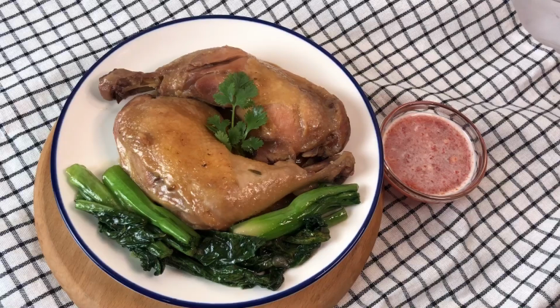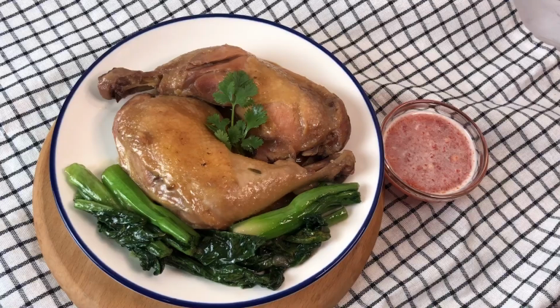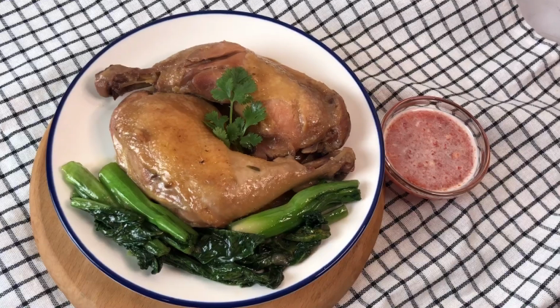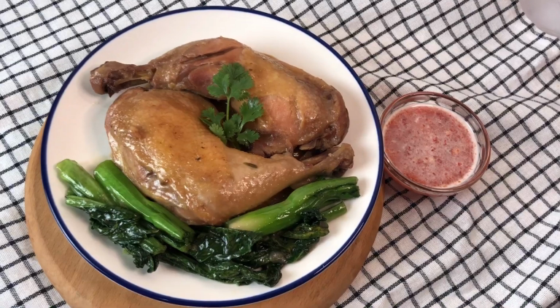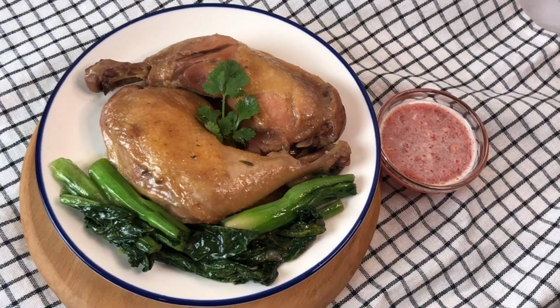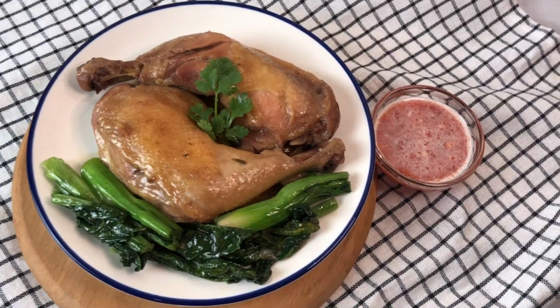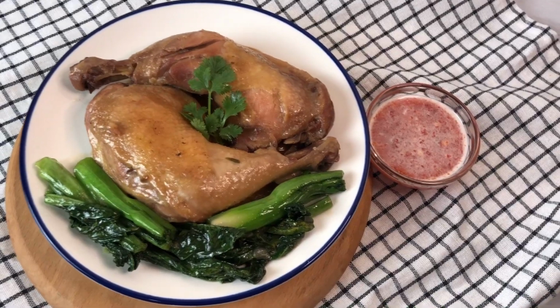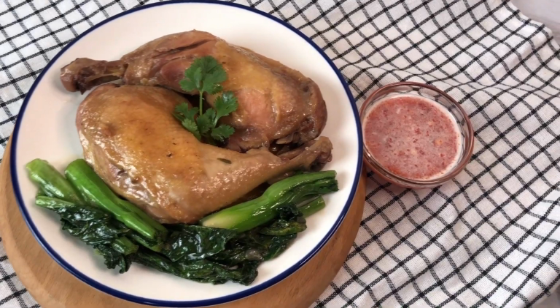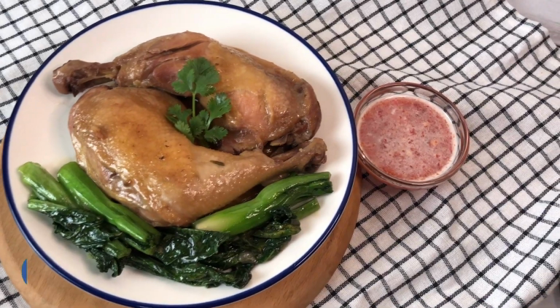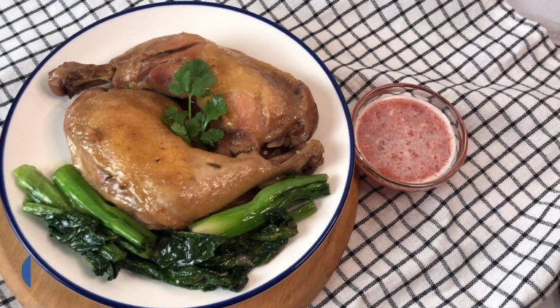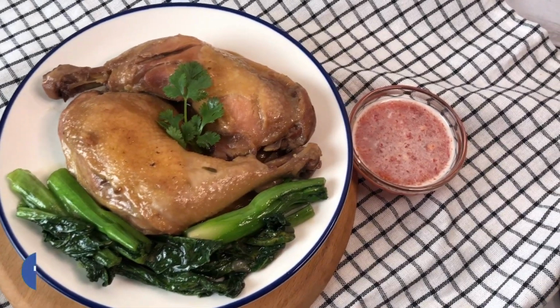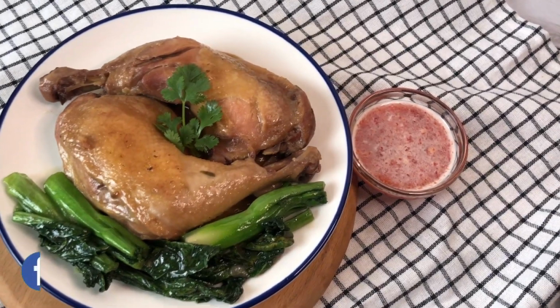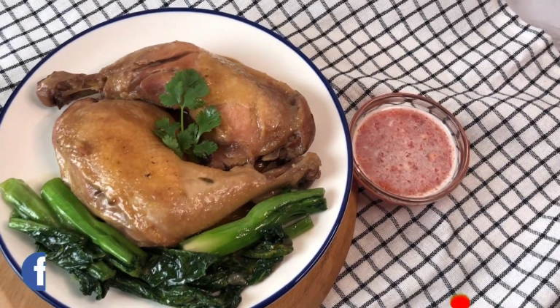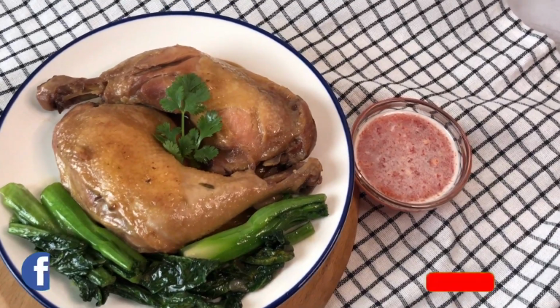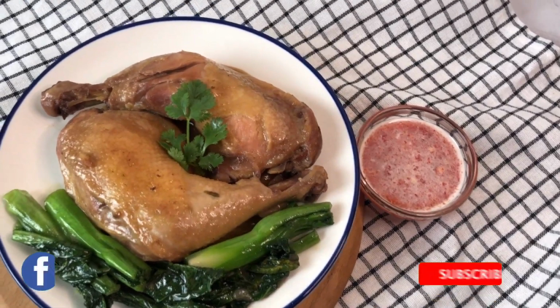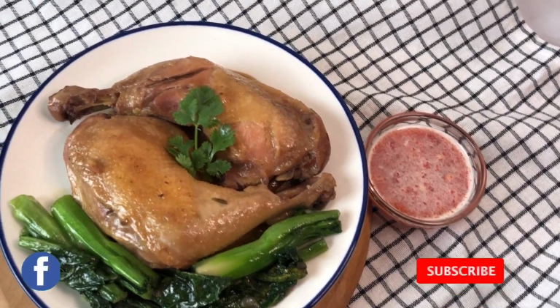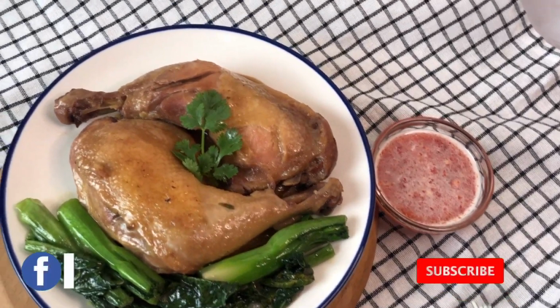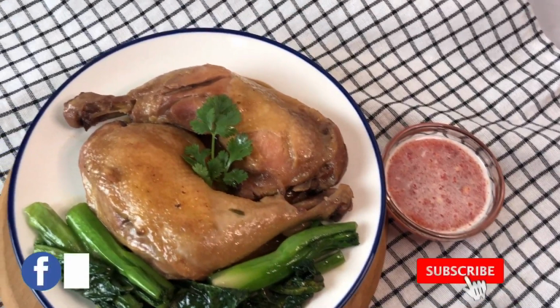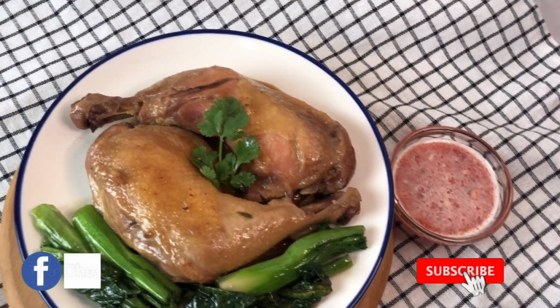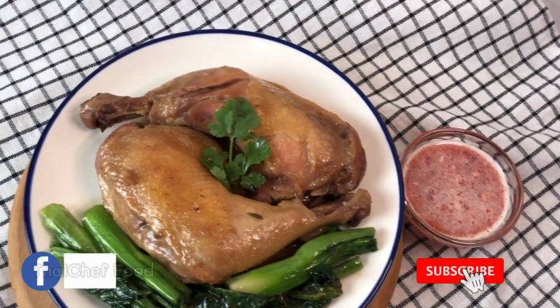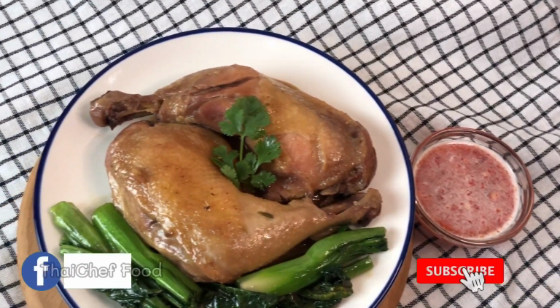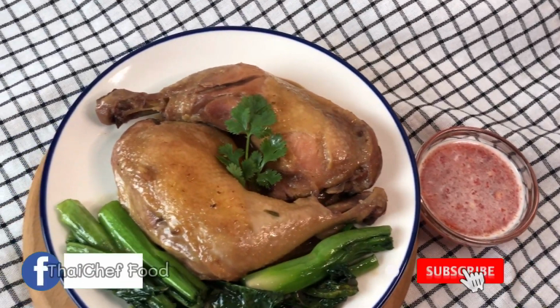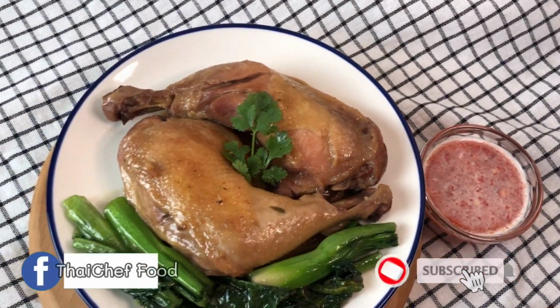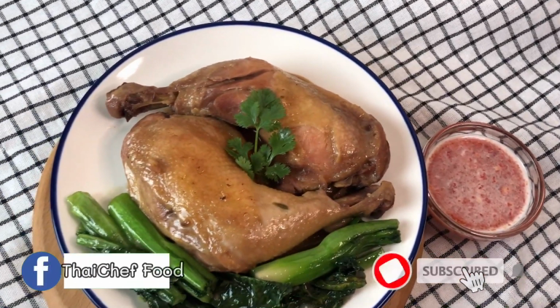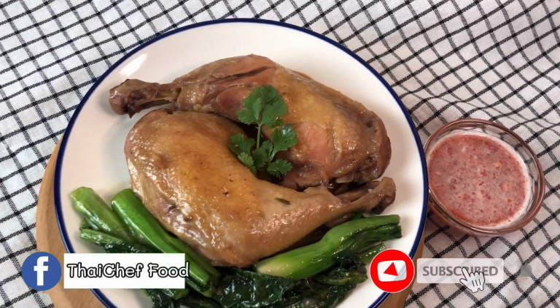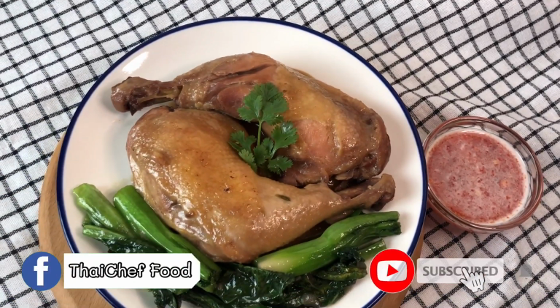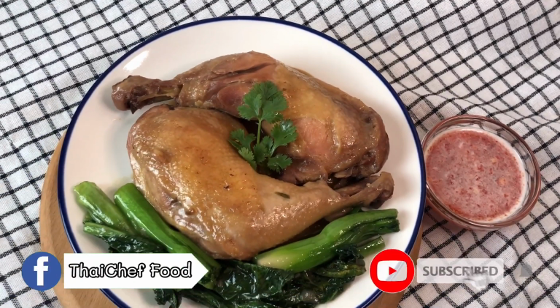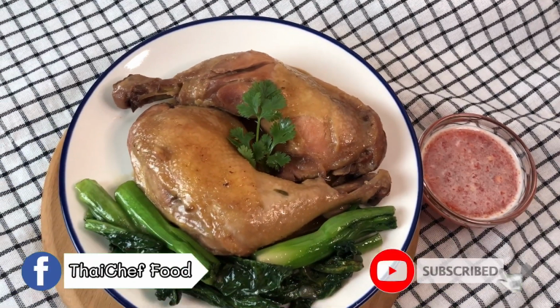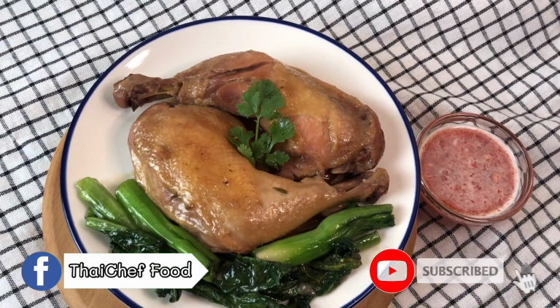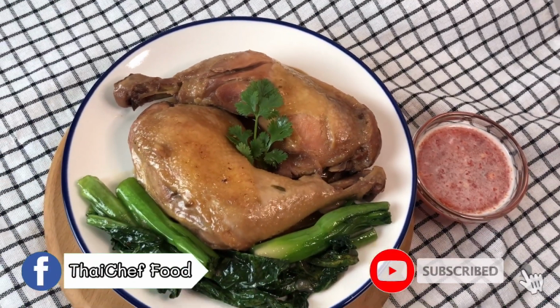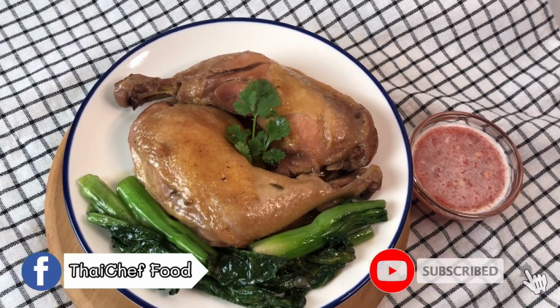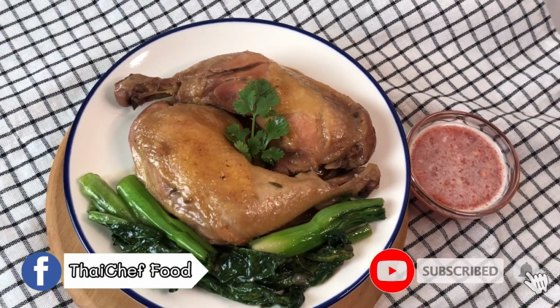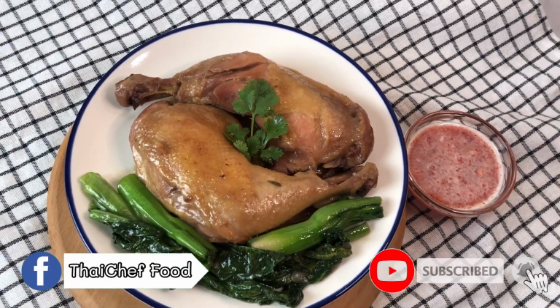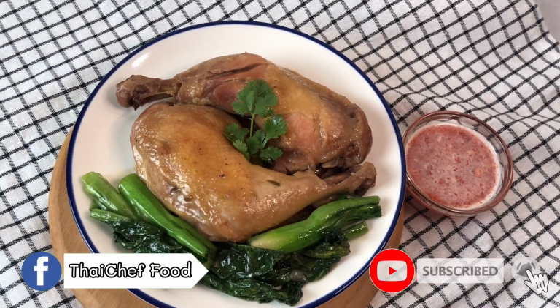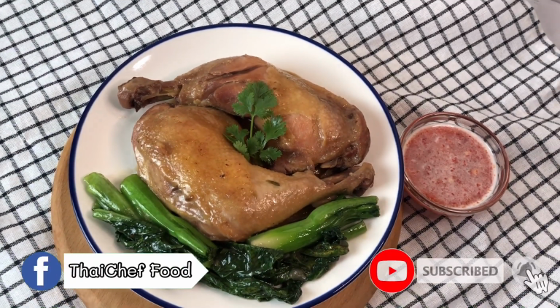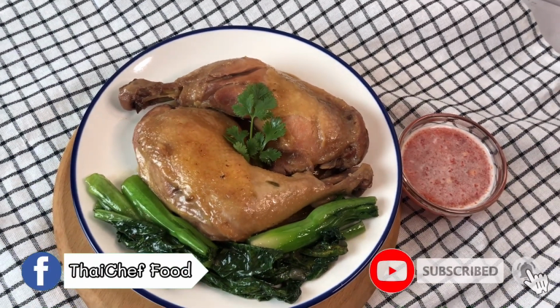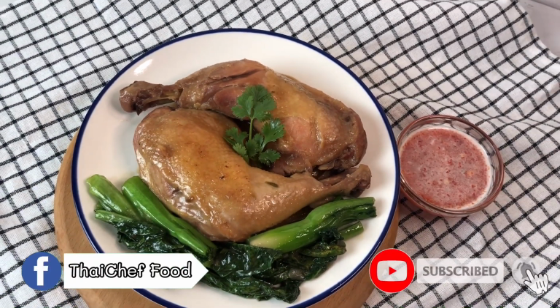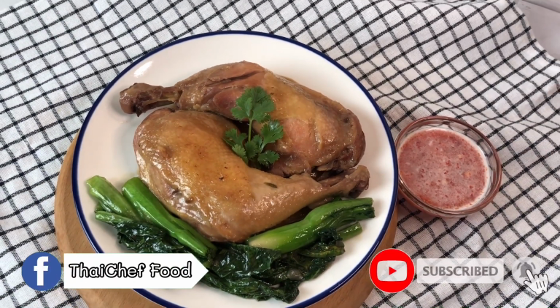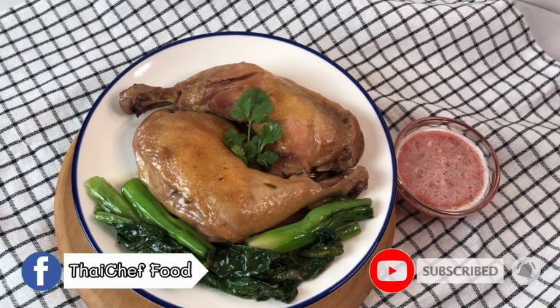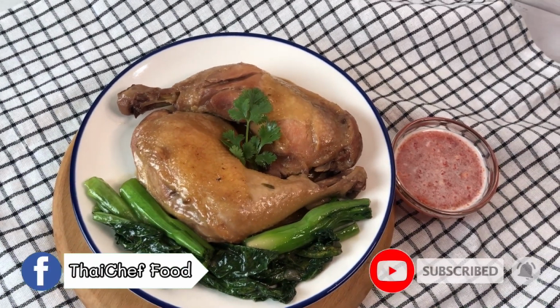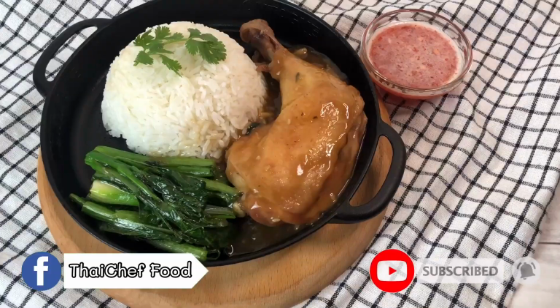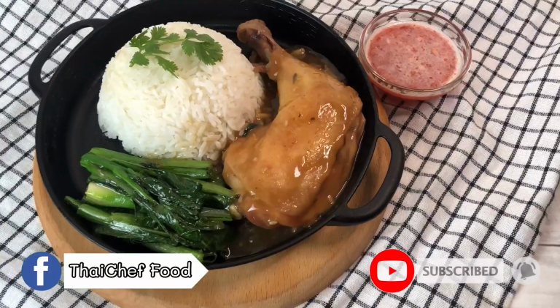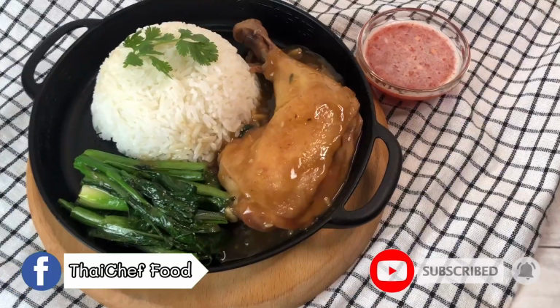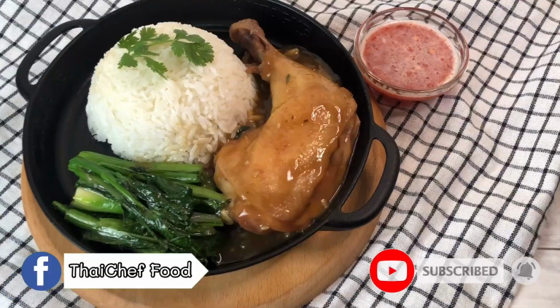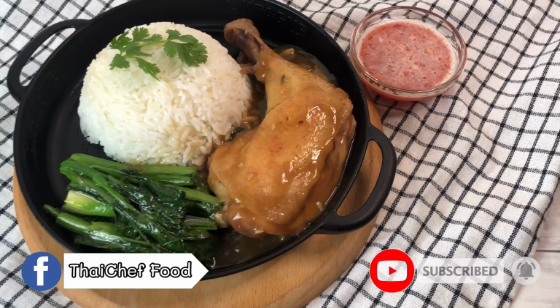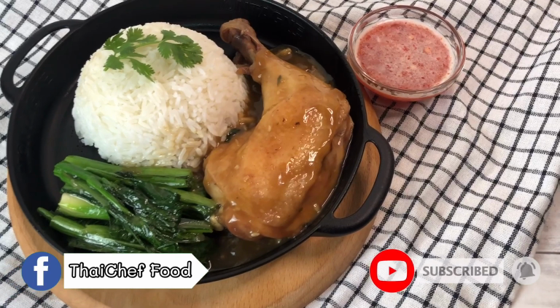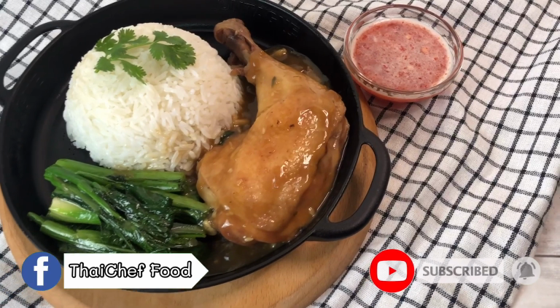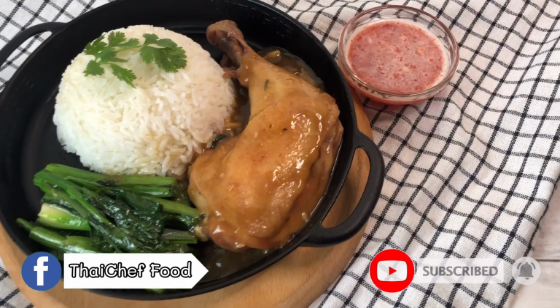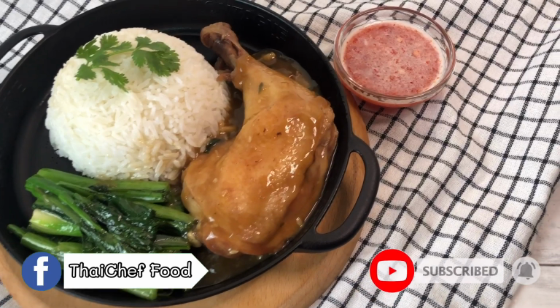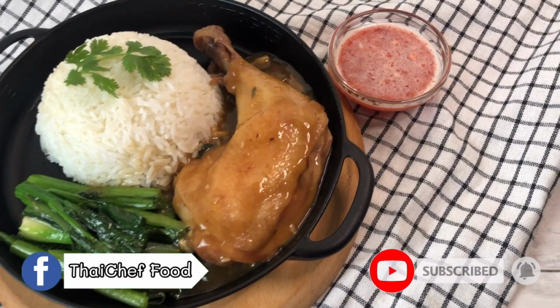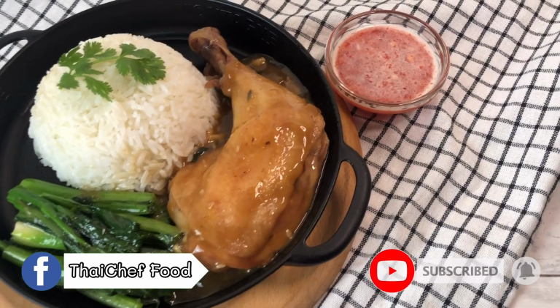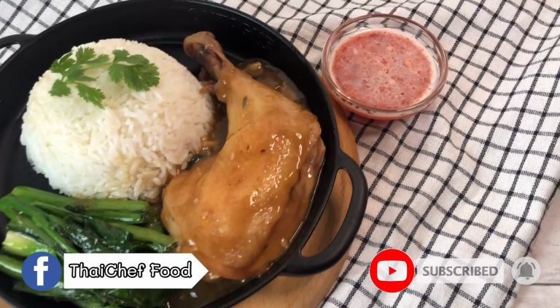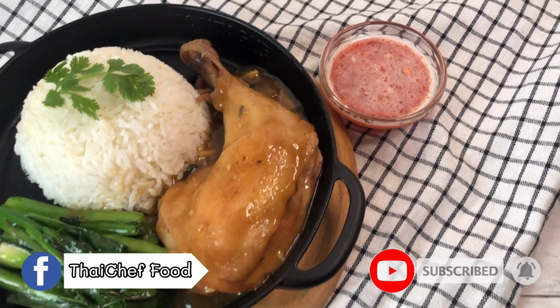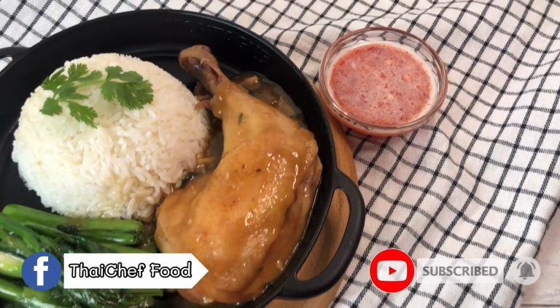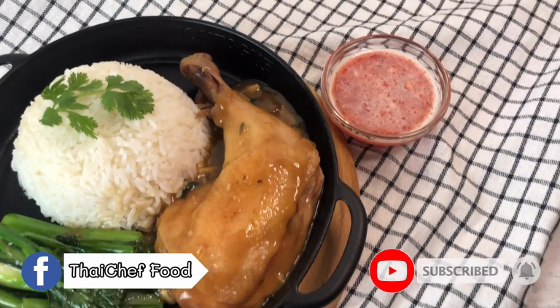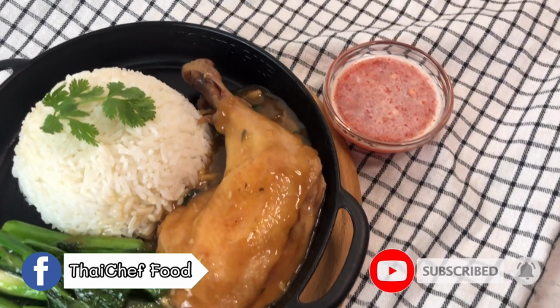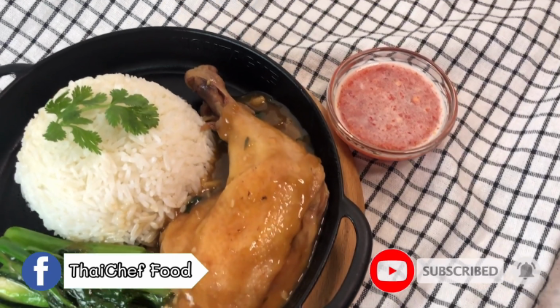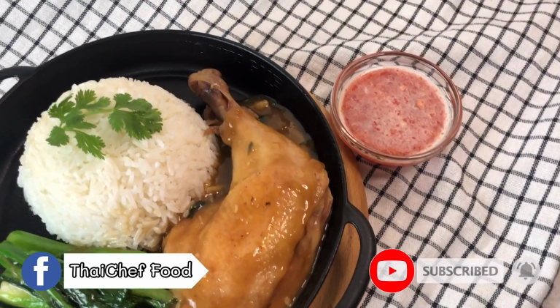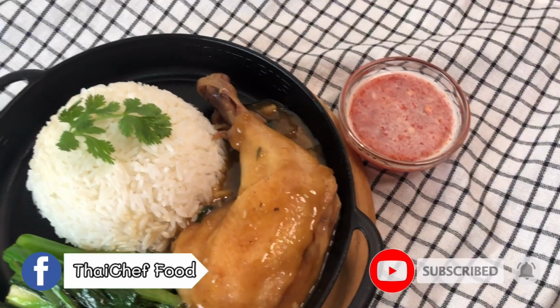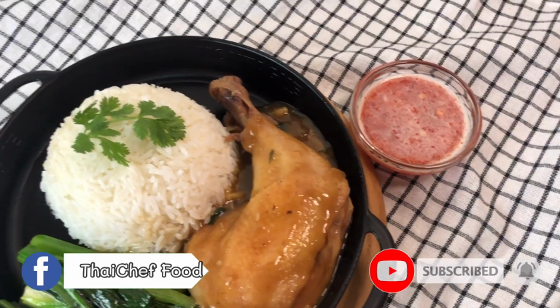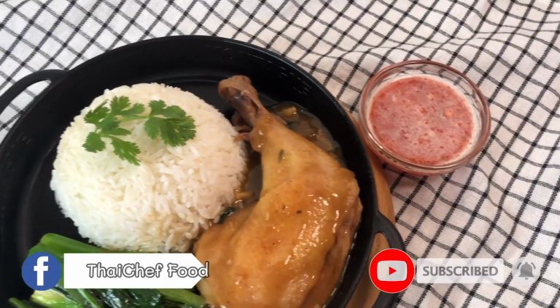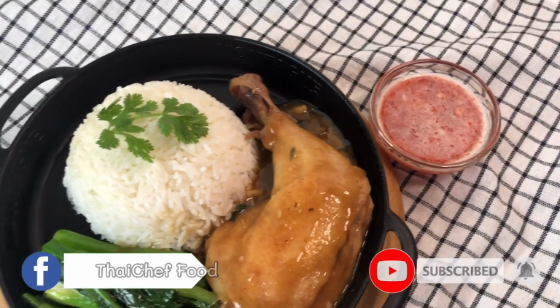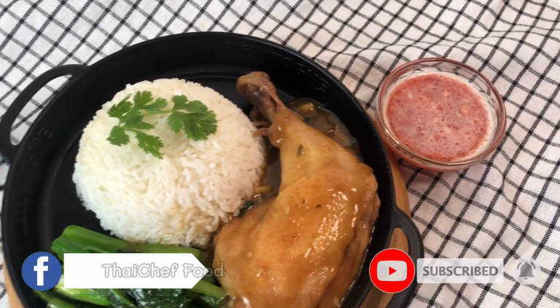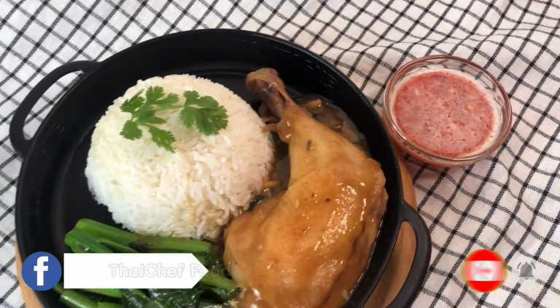Sawaddi kao, welcome to Thai Chef Food channel. Today I will show you quick and easy my home style braised chicken recipe.